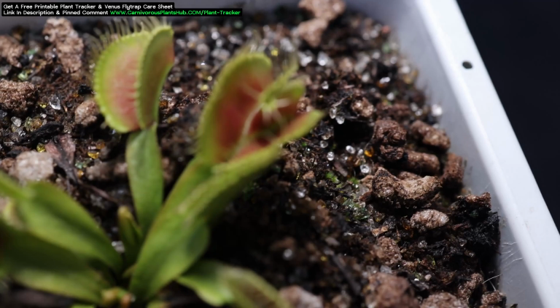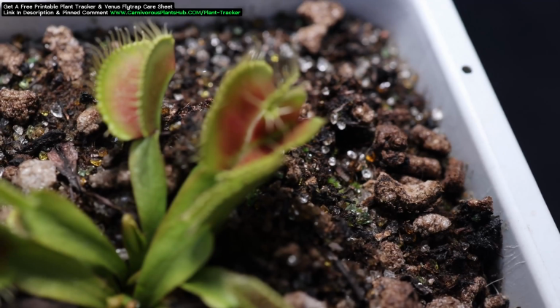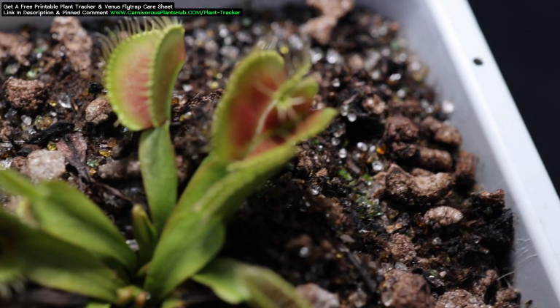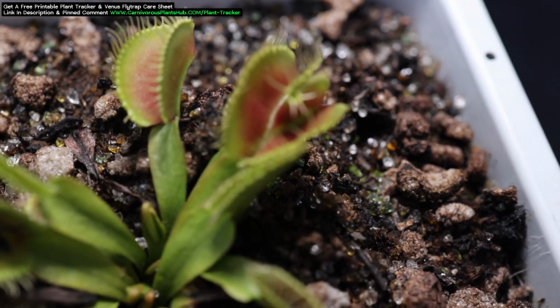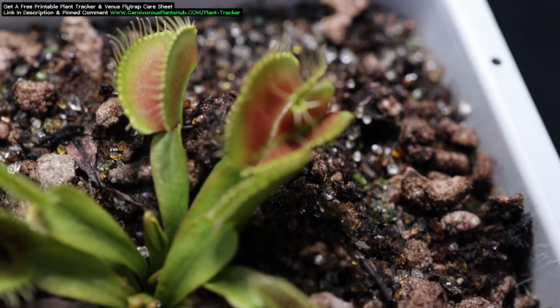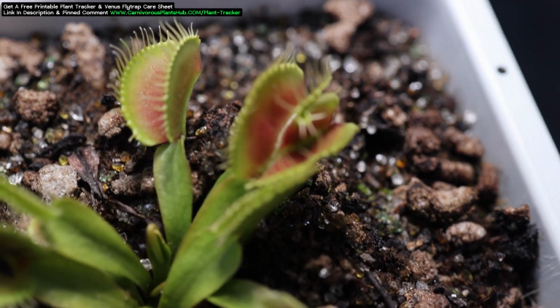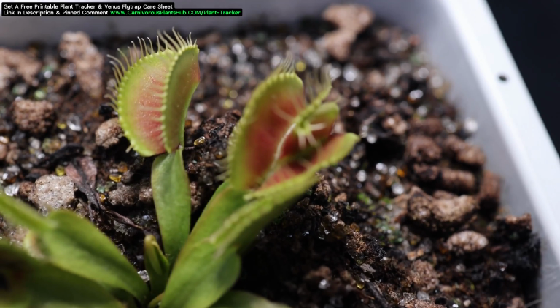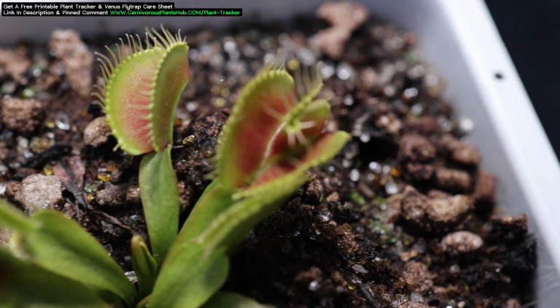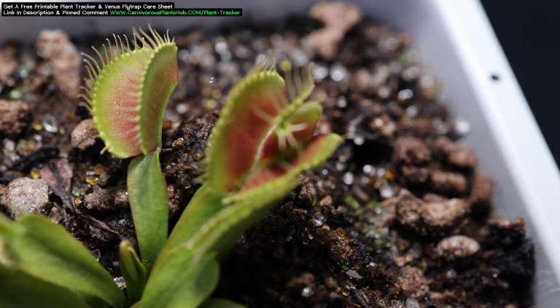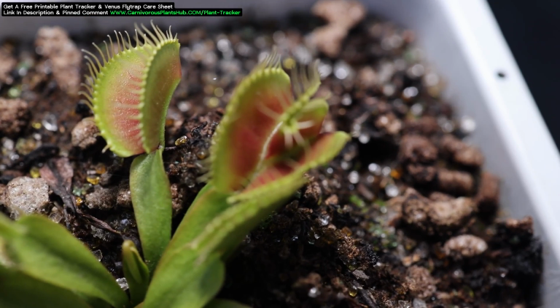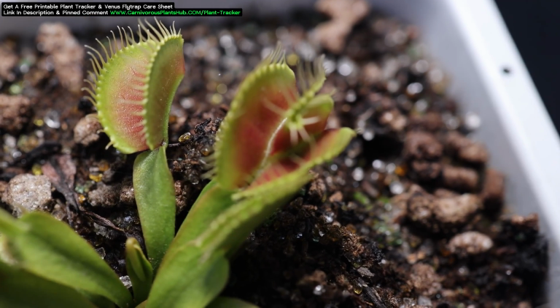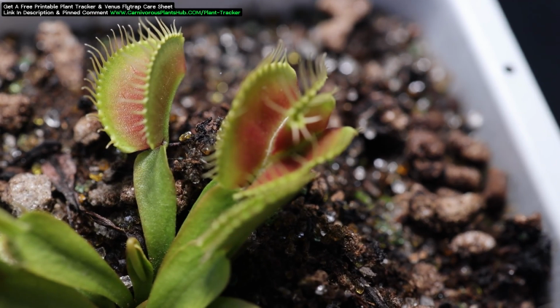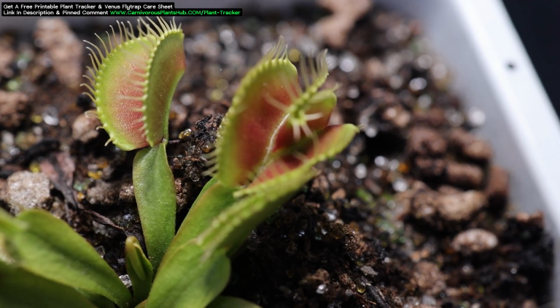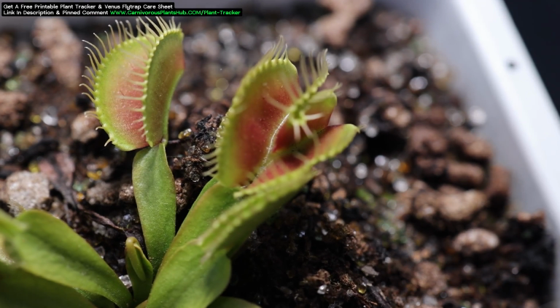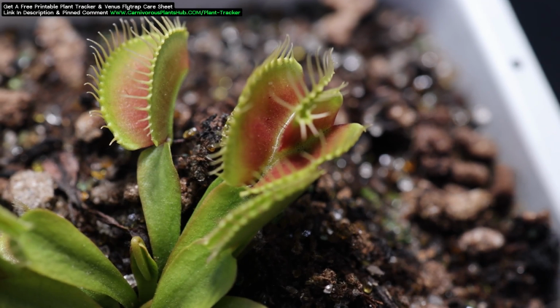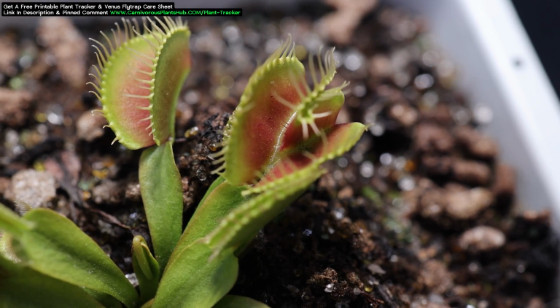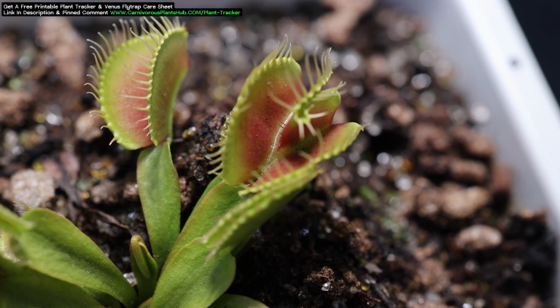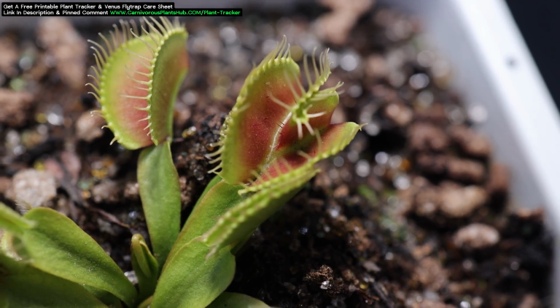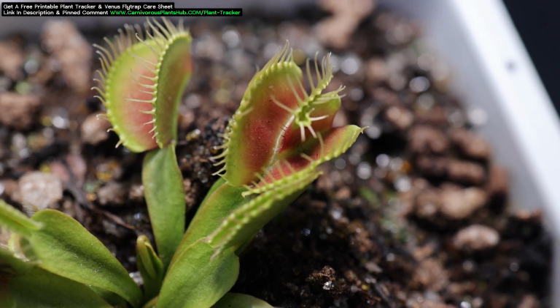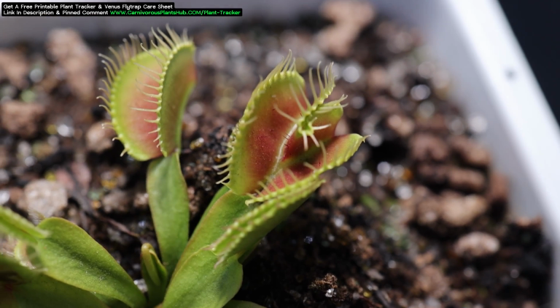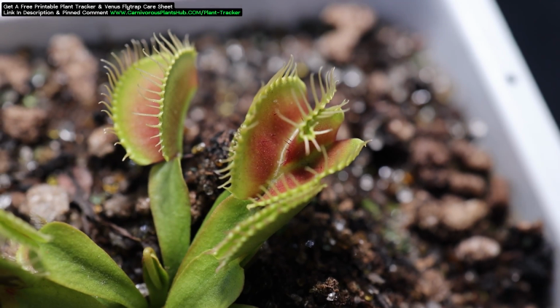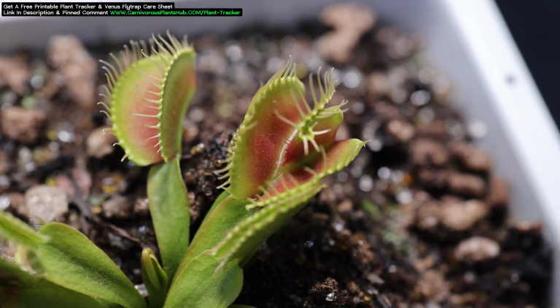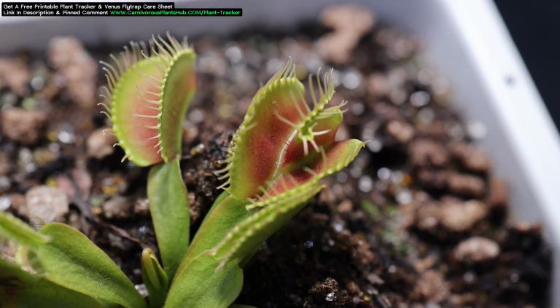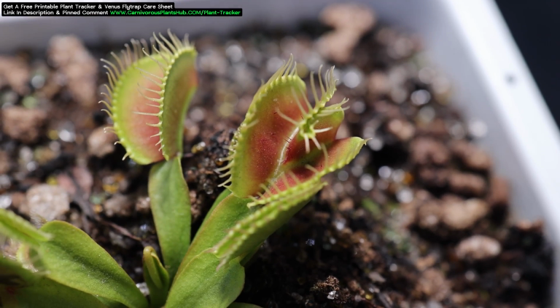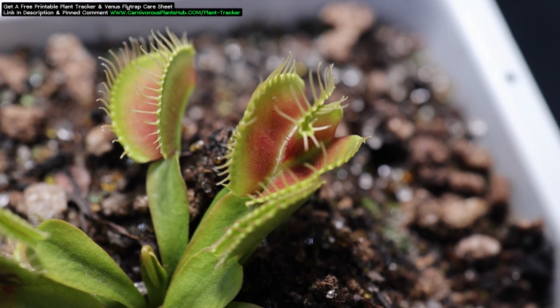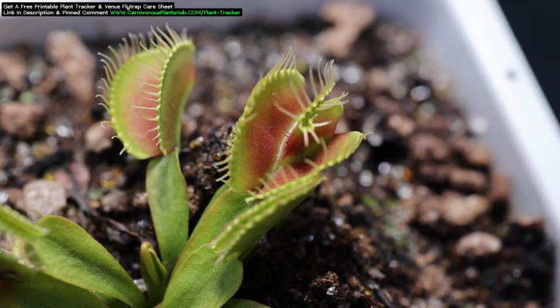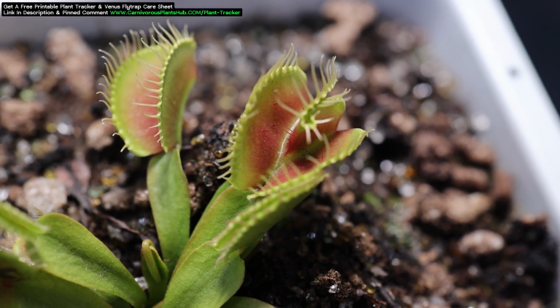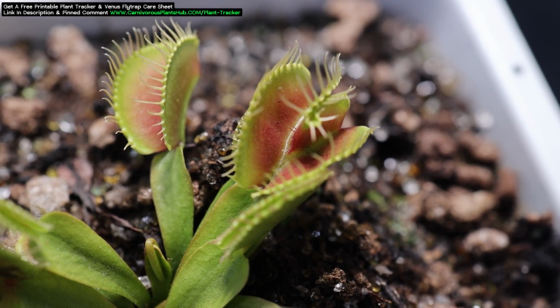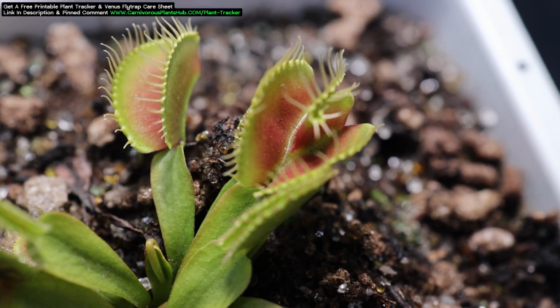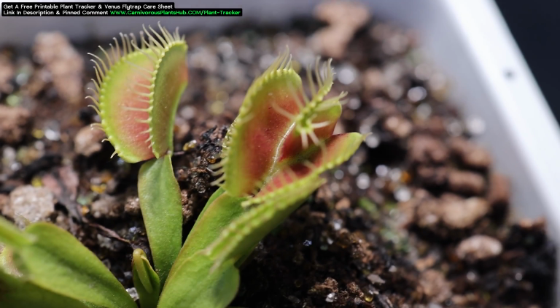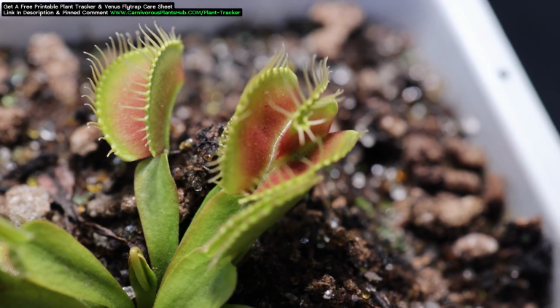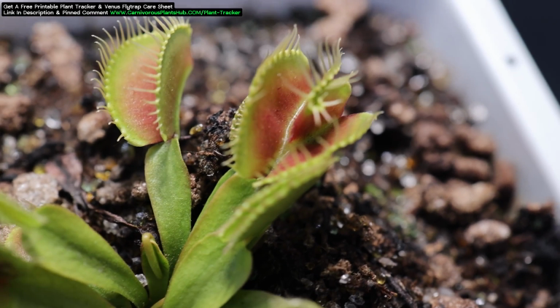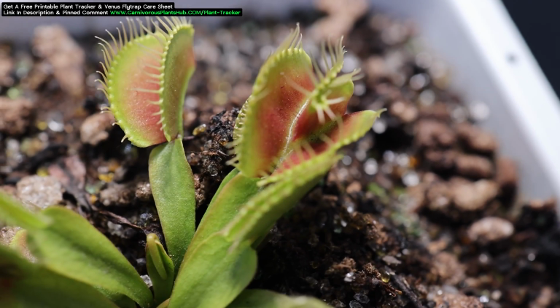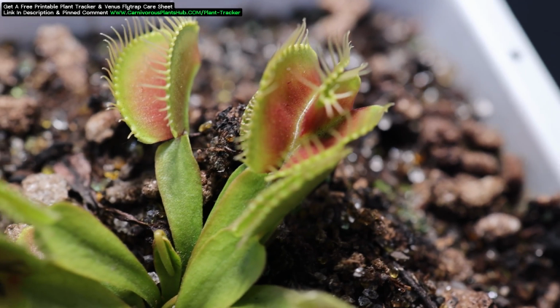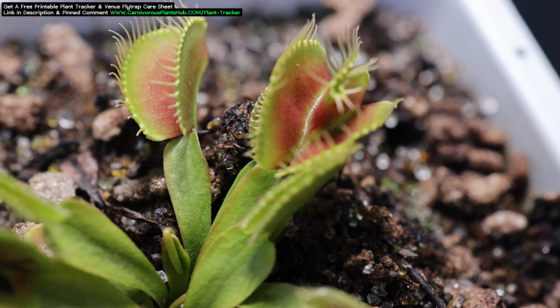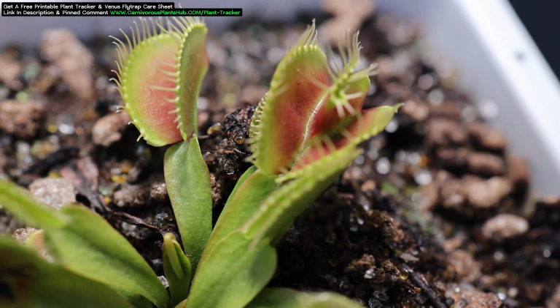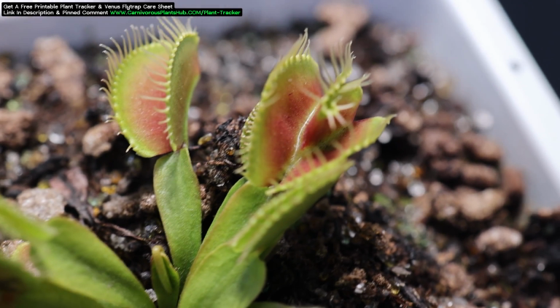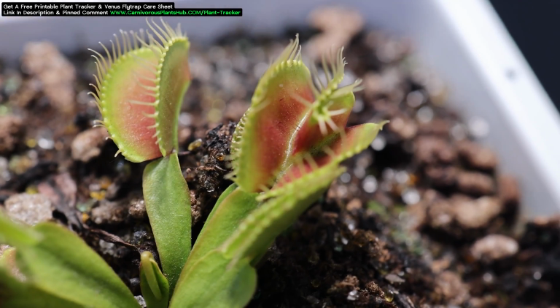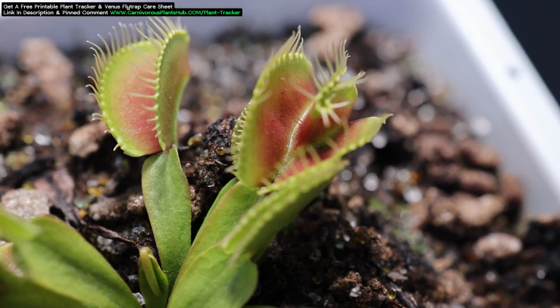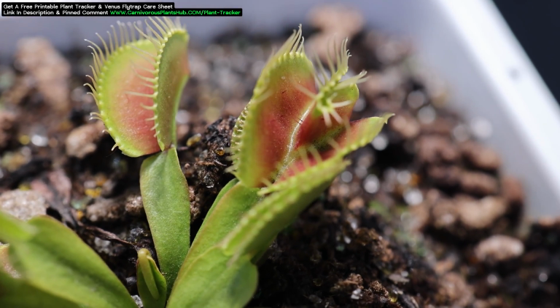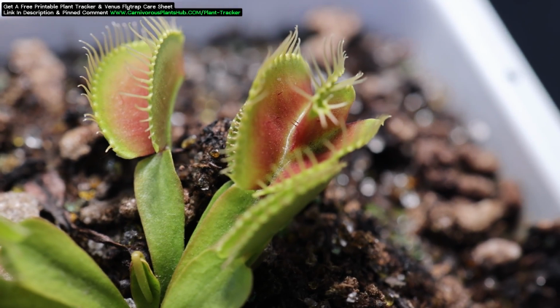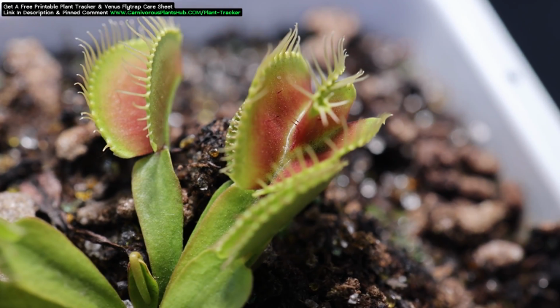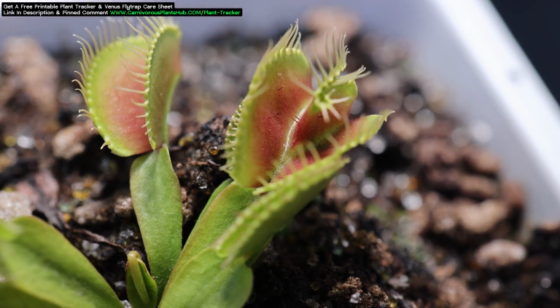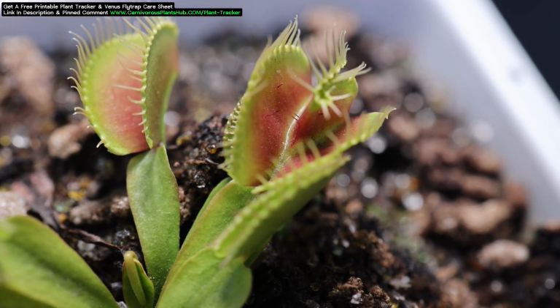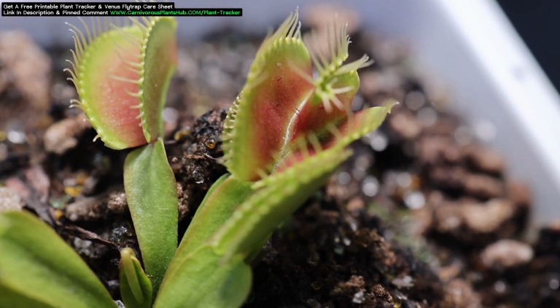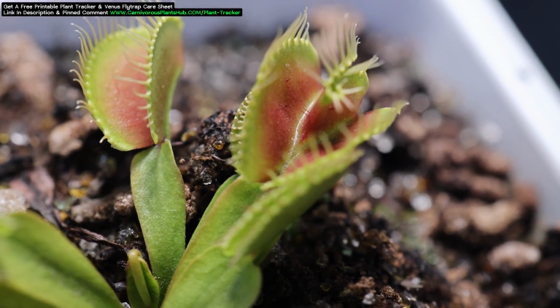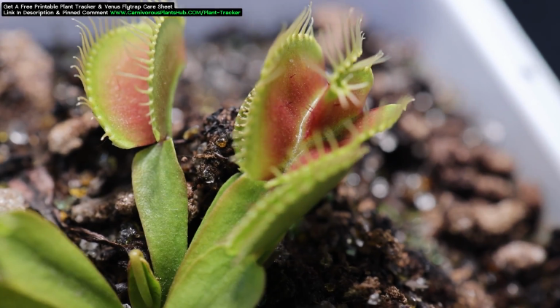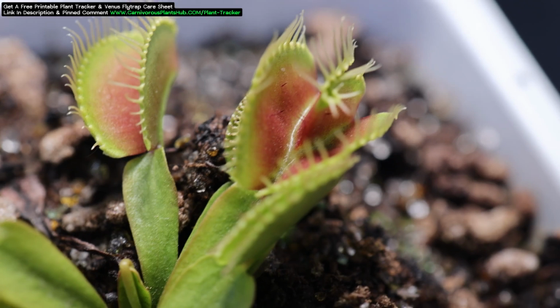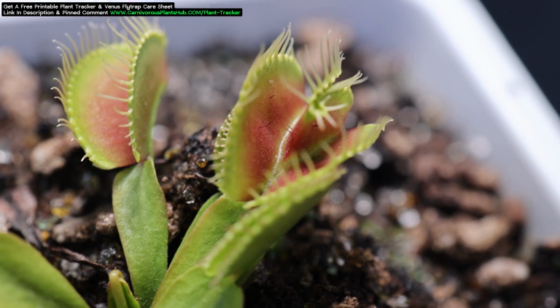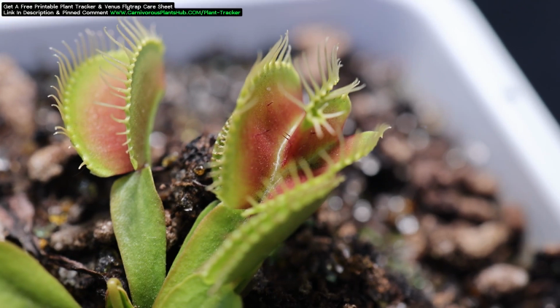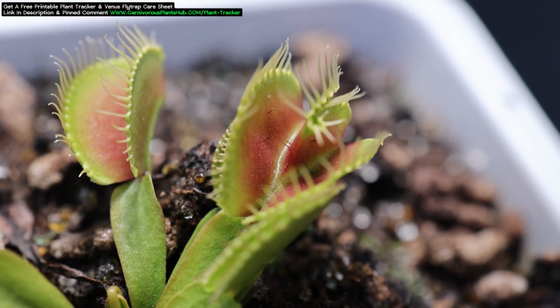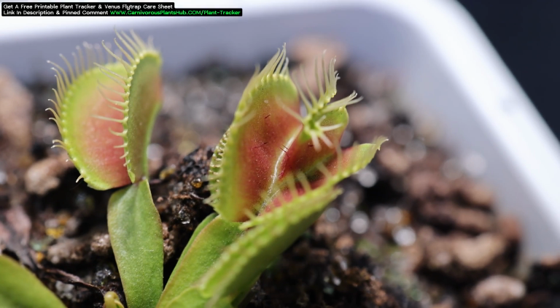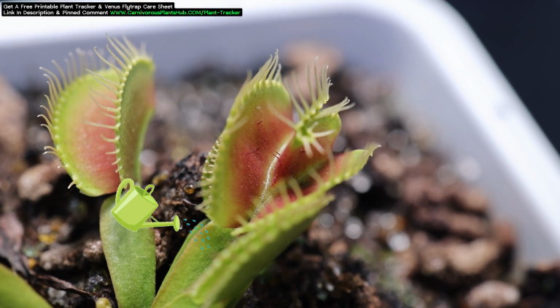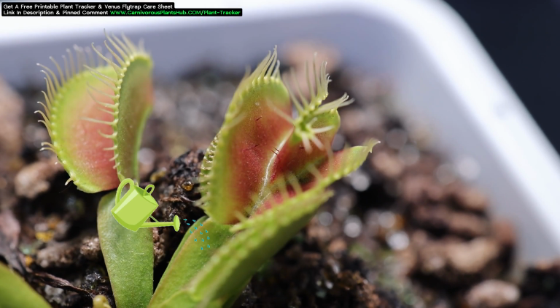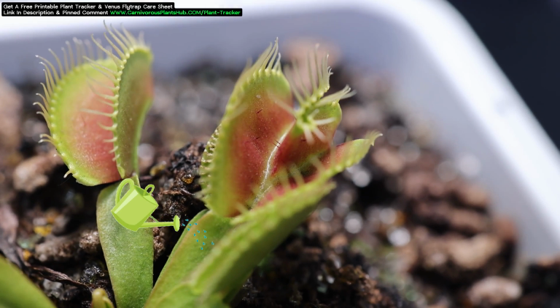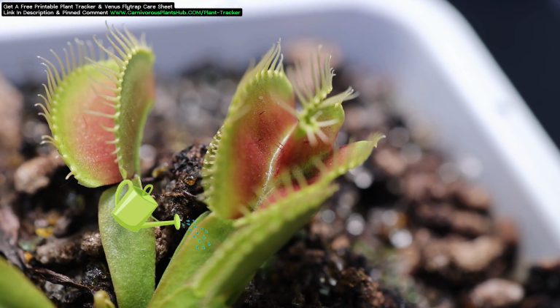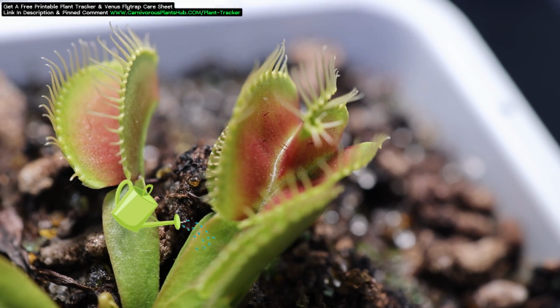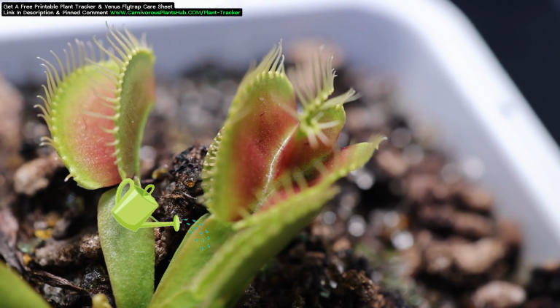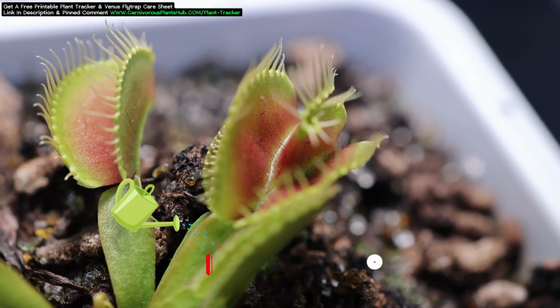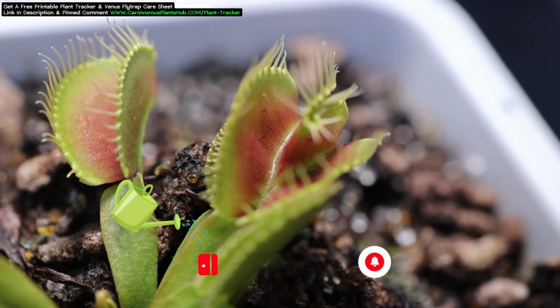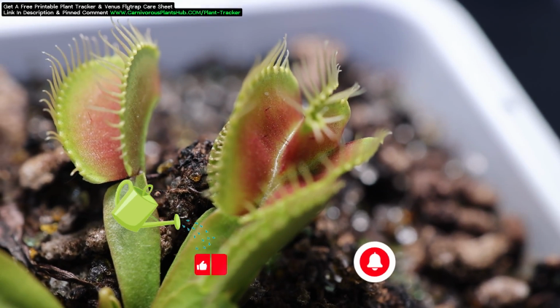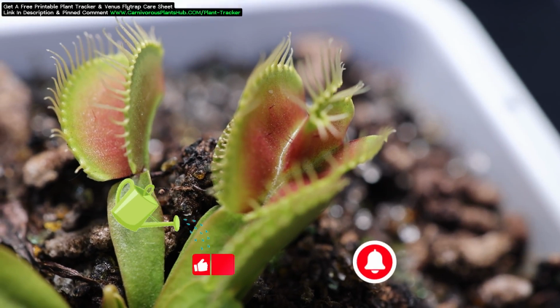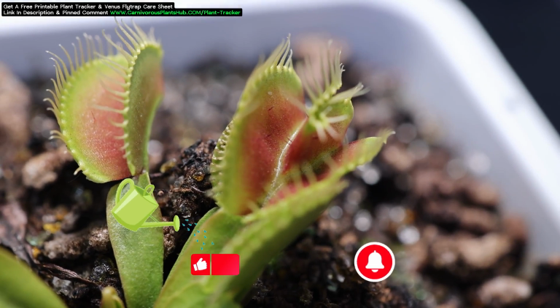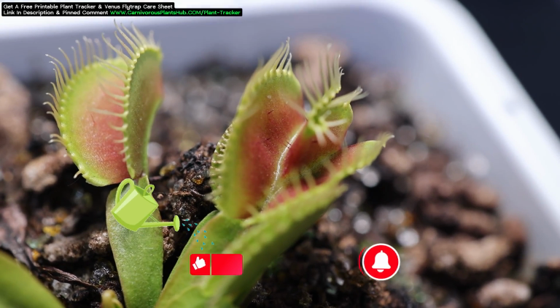Hello everyone, welcome to Carnivorous Plants Hub. Today I have a quick video showing you a really interesting Venus Flytrap mutation.